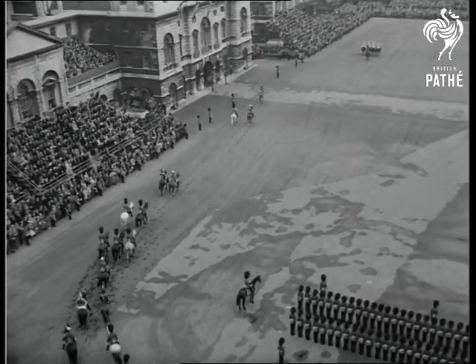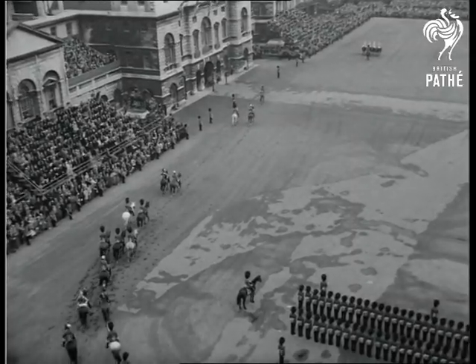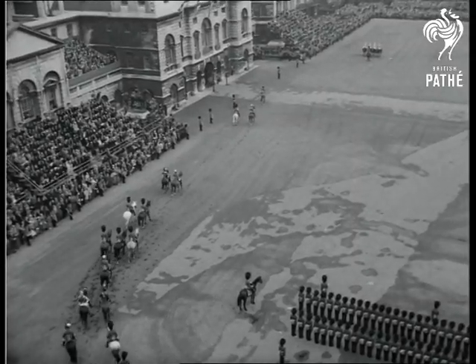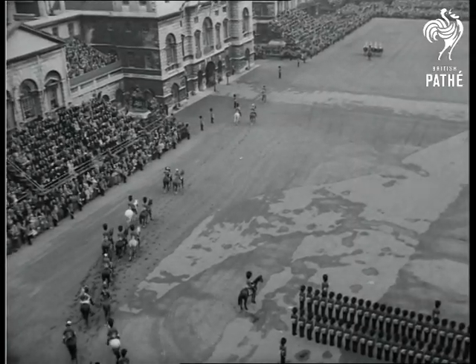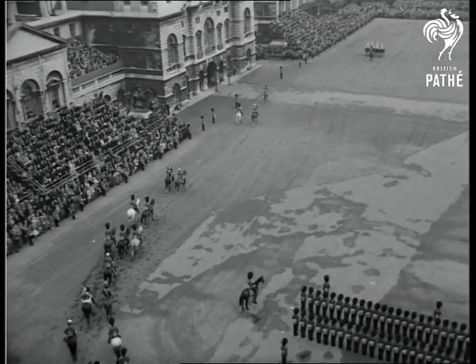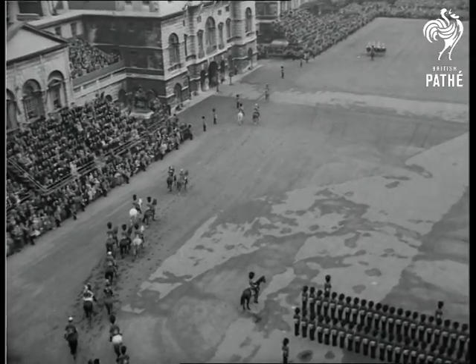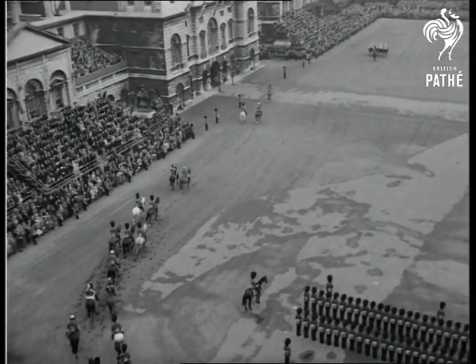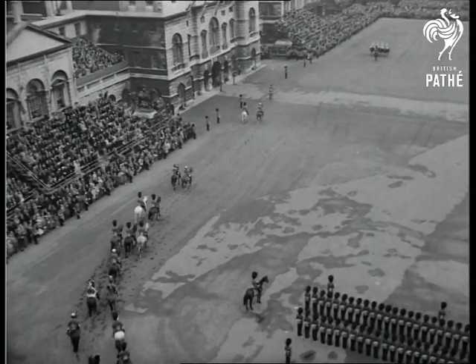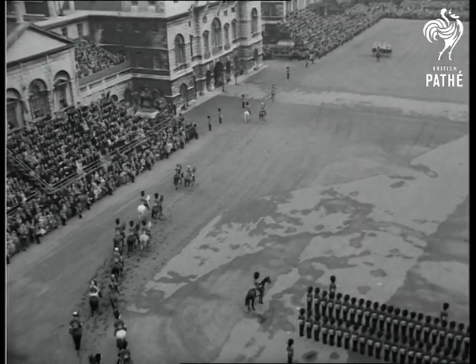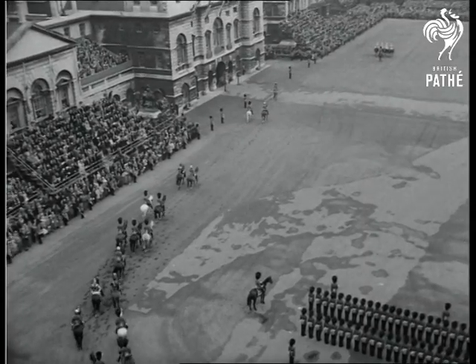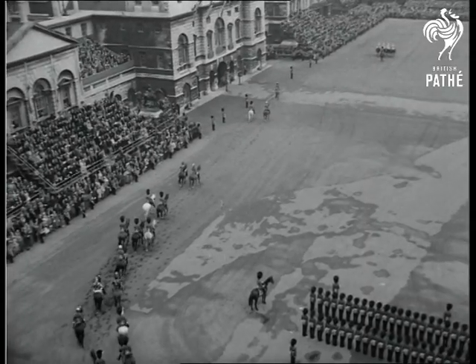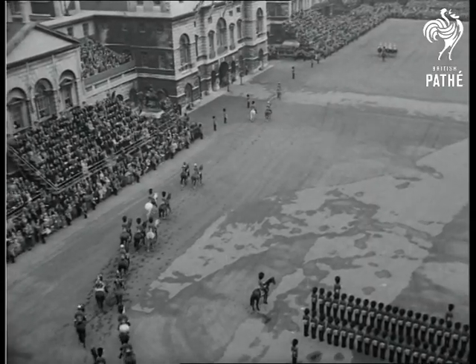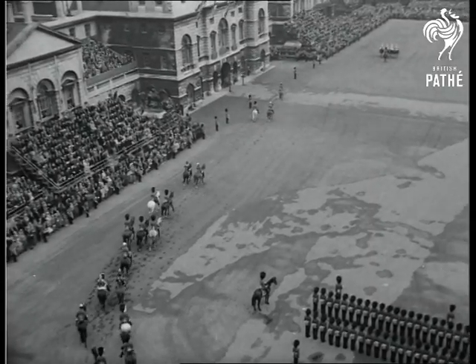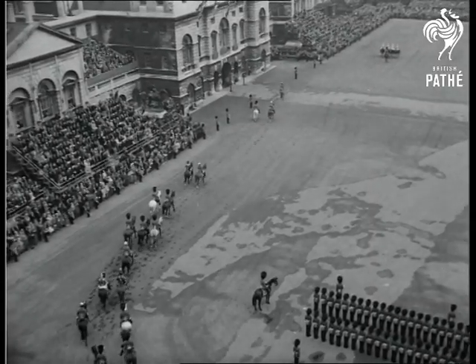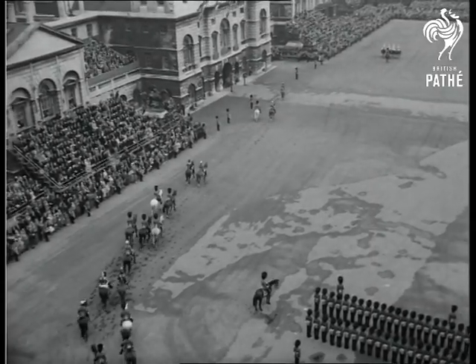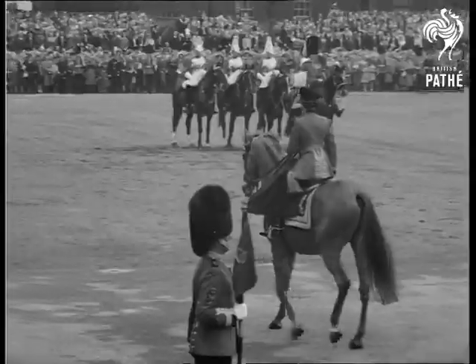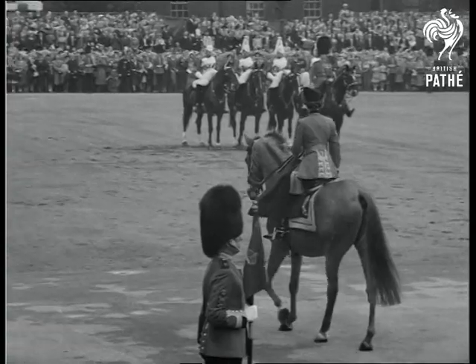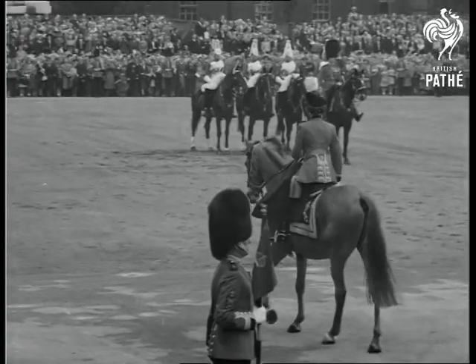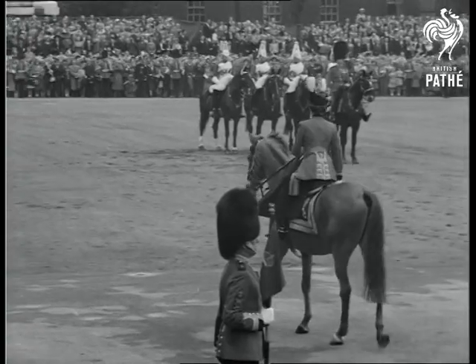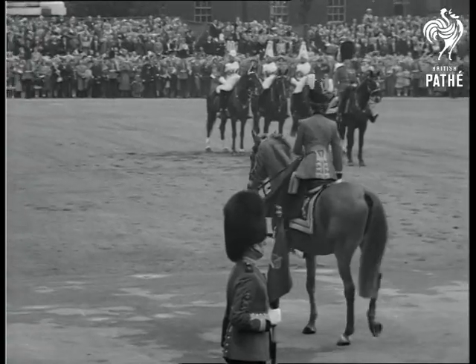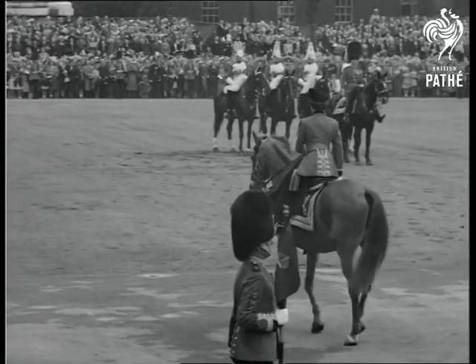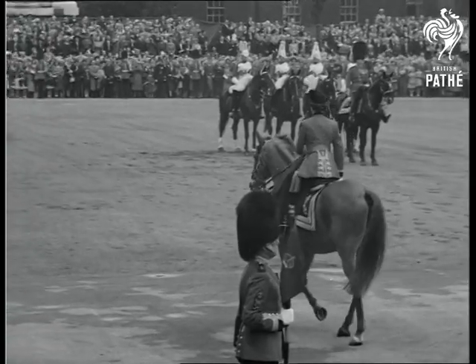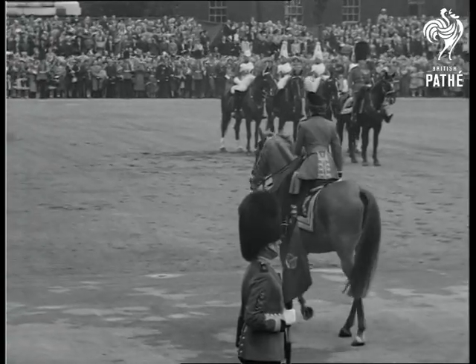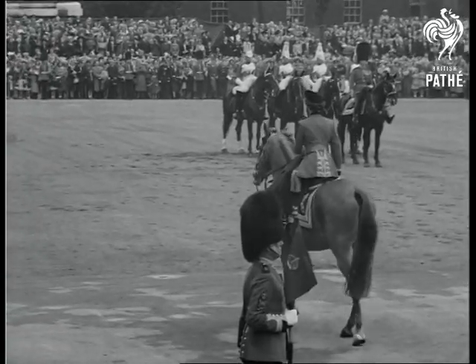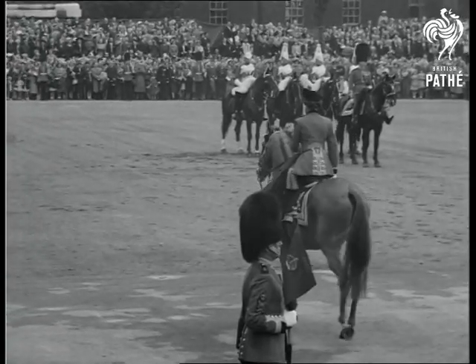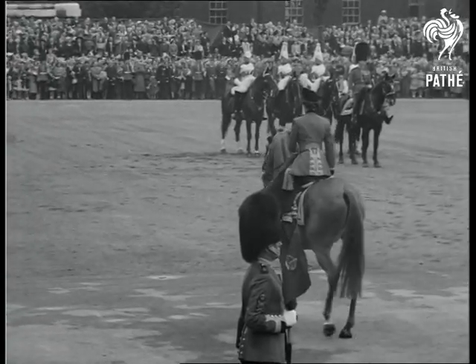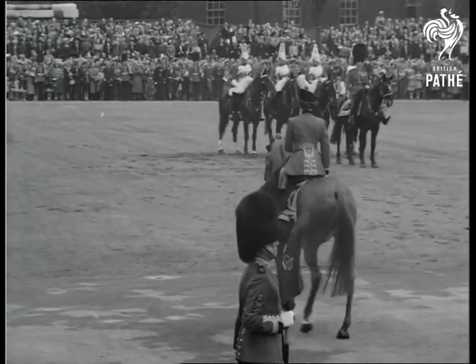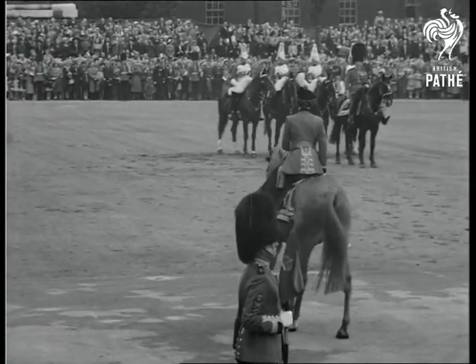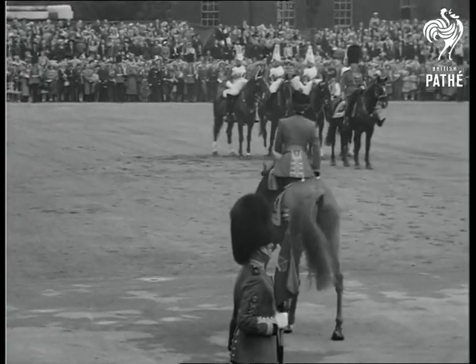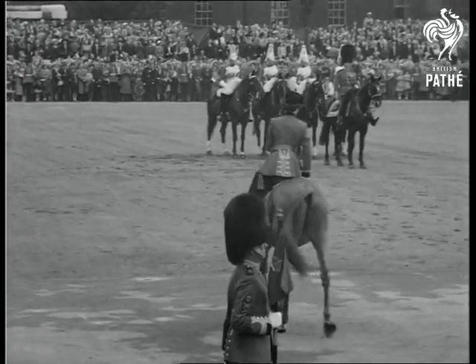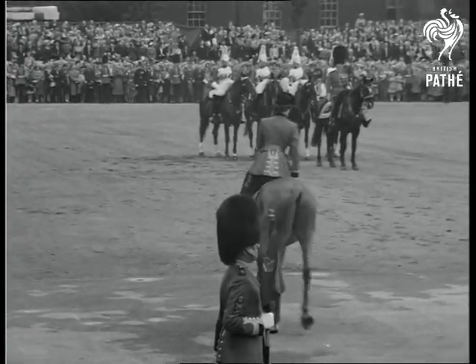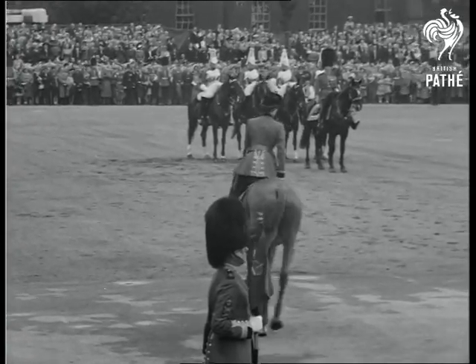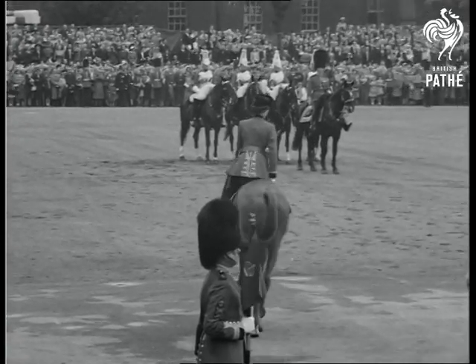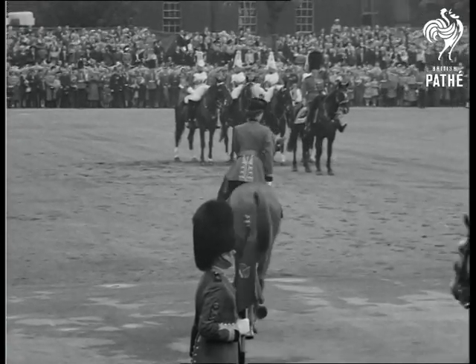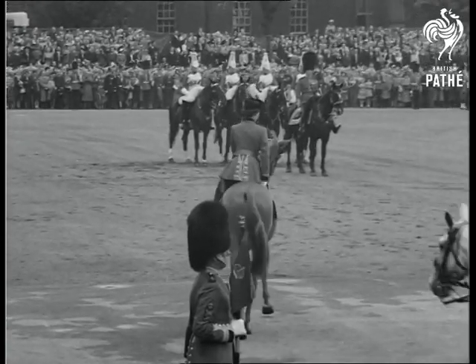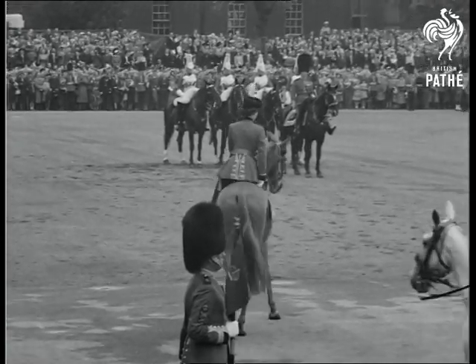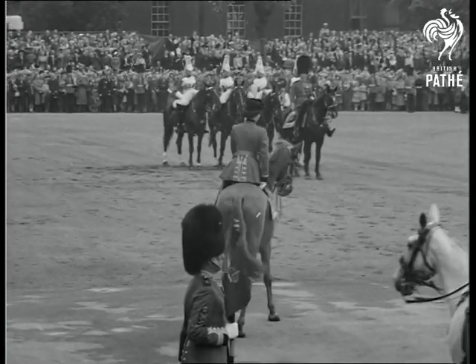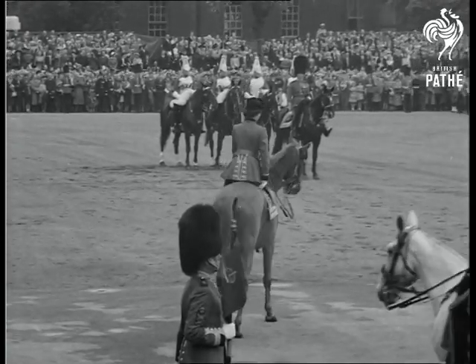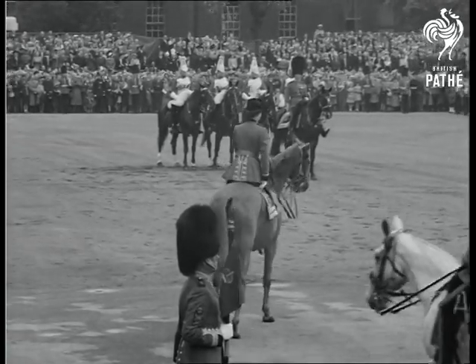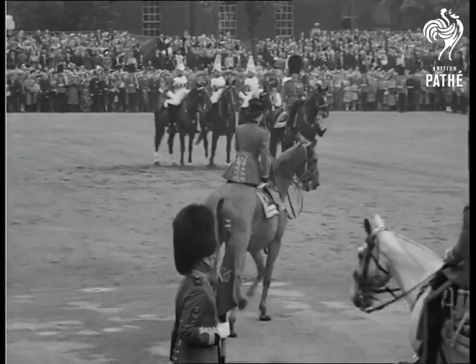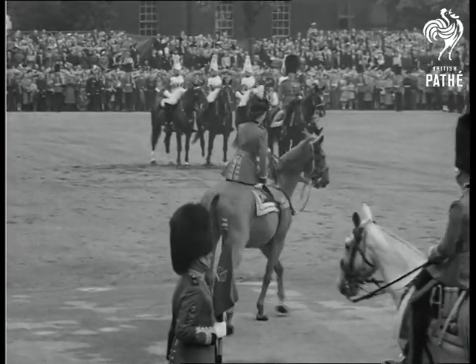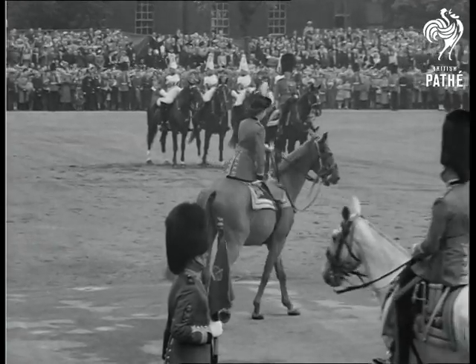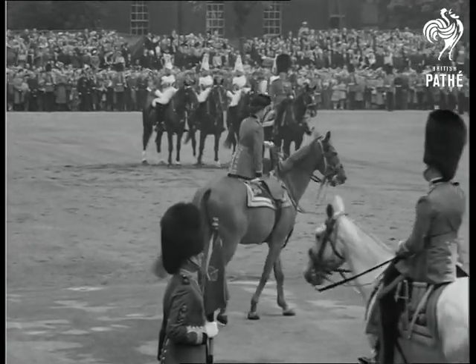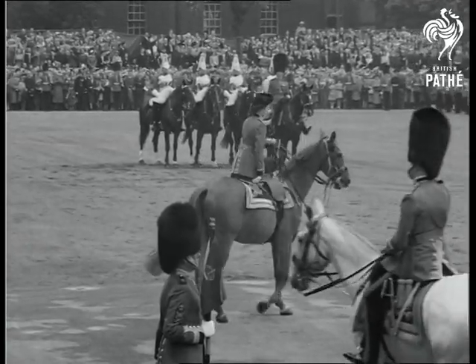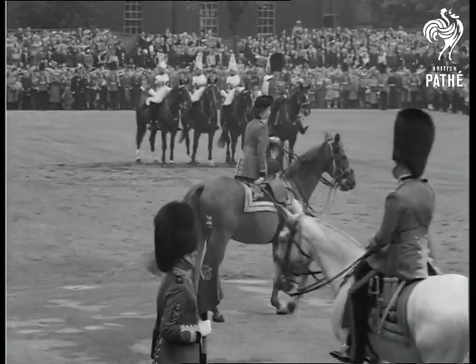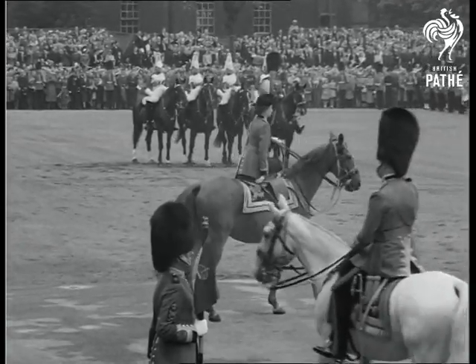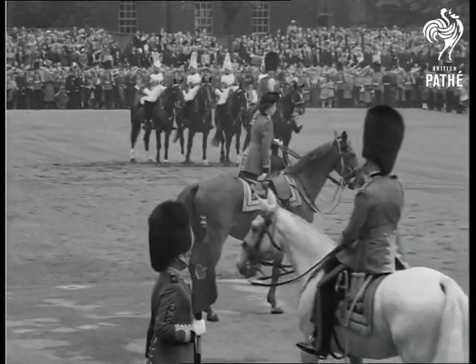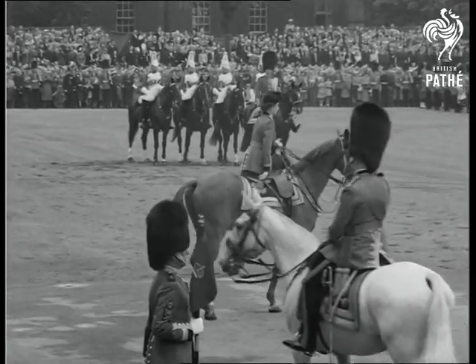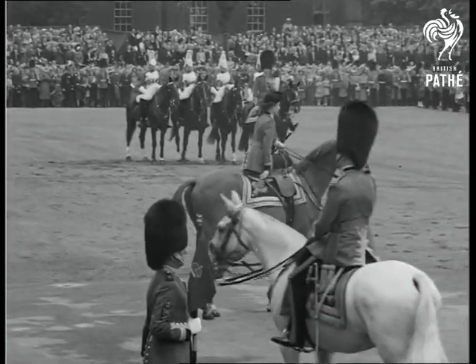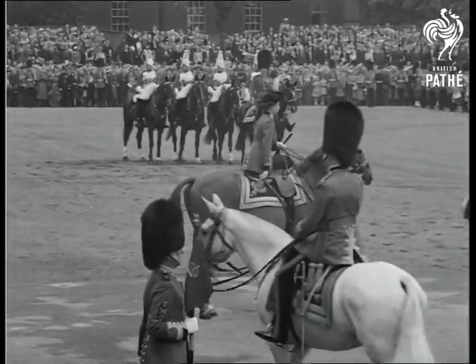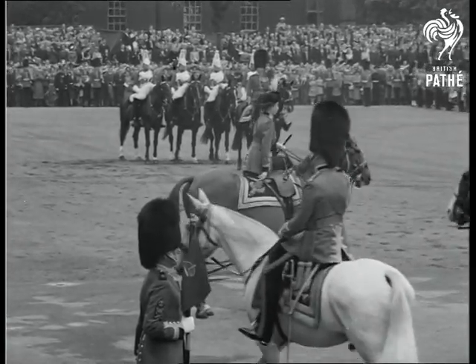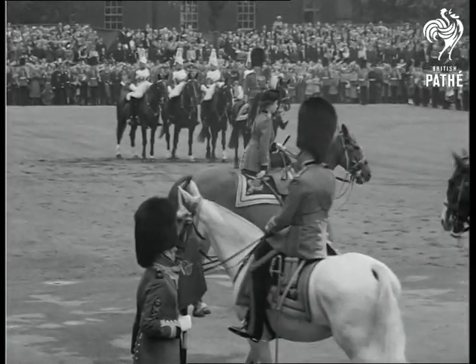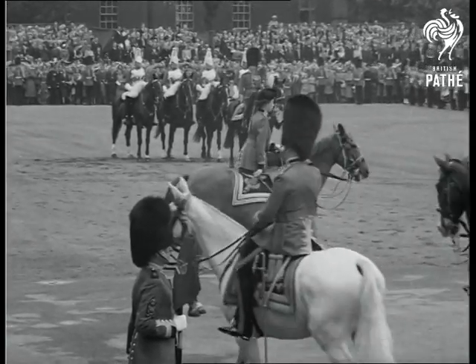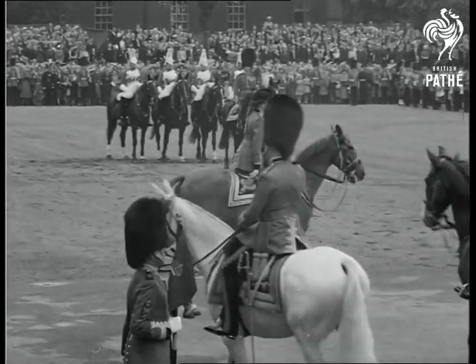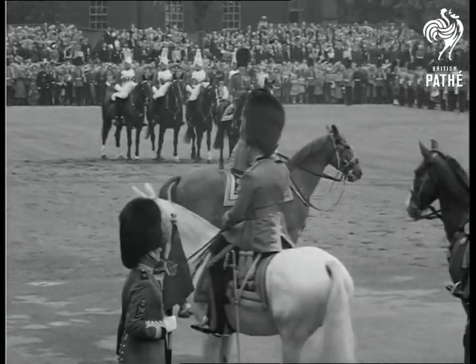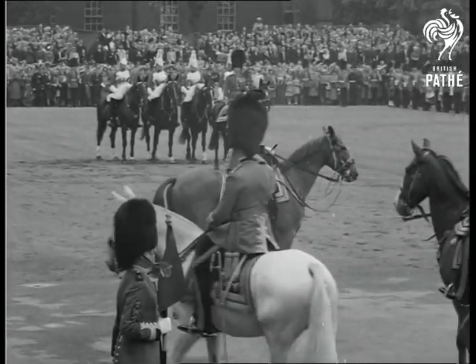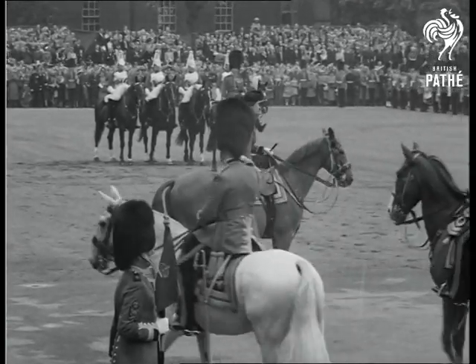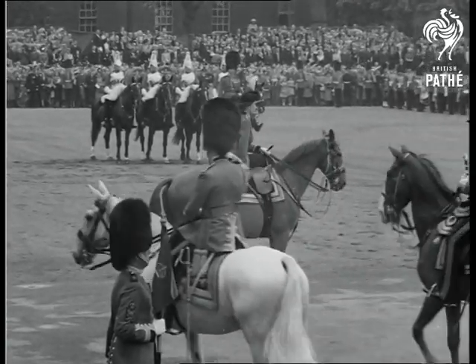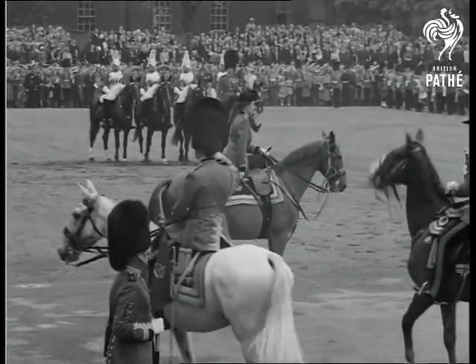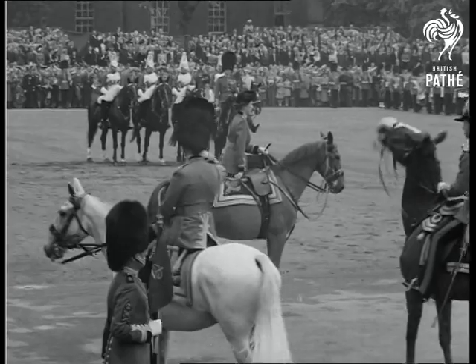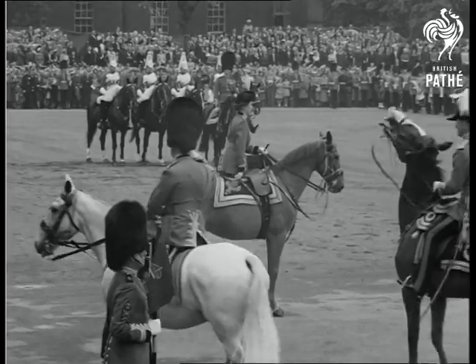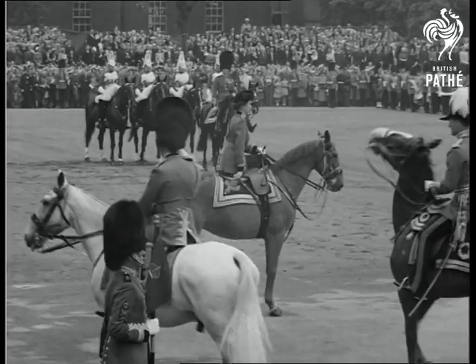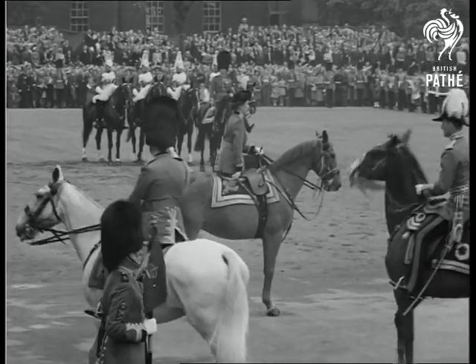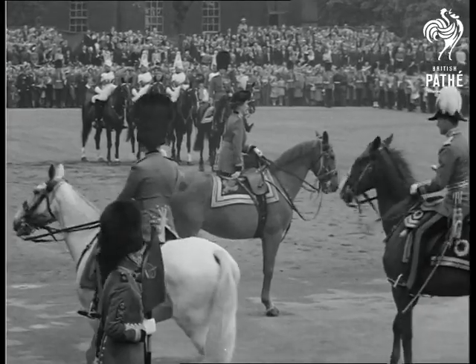The Duke of Gloucester rides beside the Duke of Edinburgh, who wears Field Marshal's uniform and carries the baton. This is the first trooping ceremony he is attending.